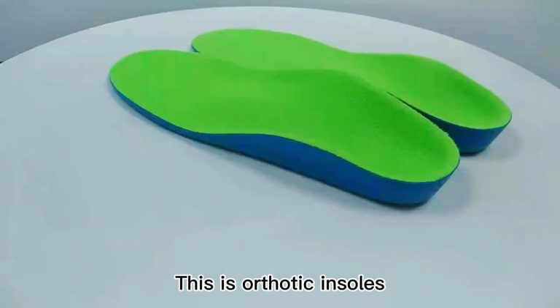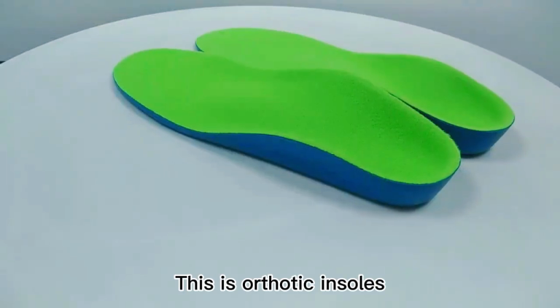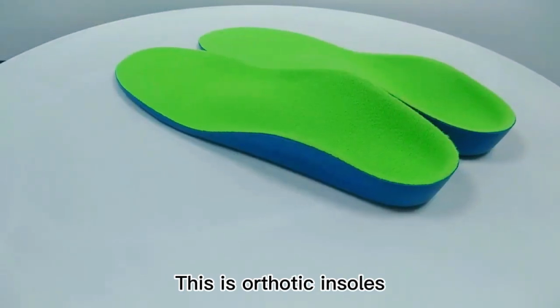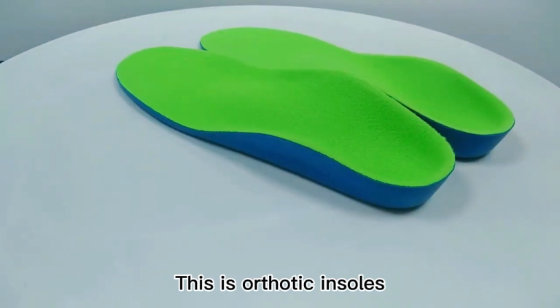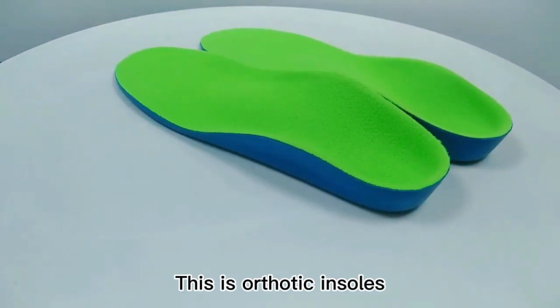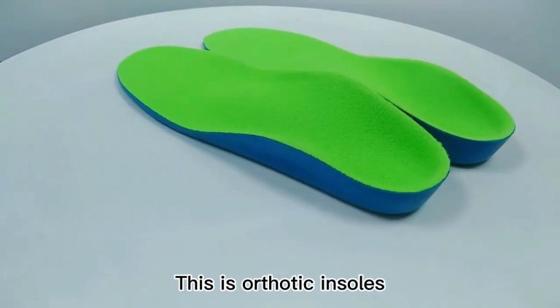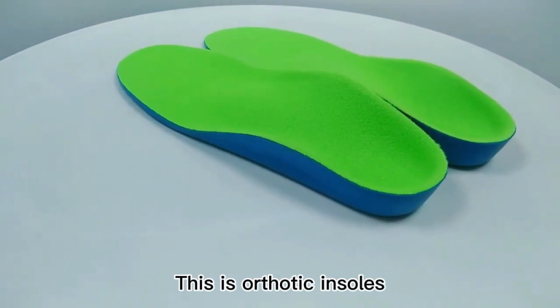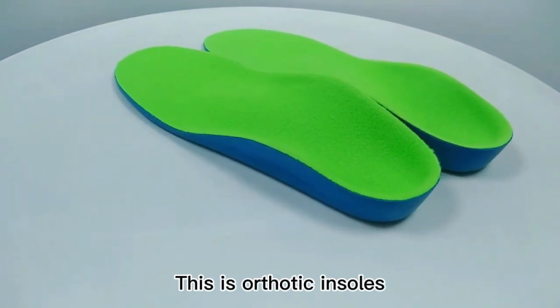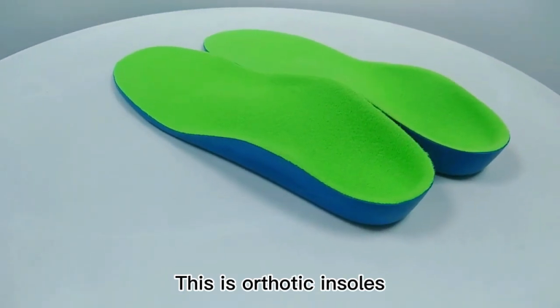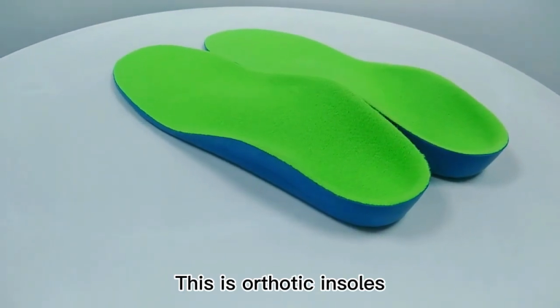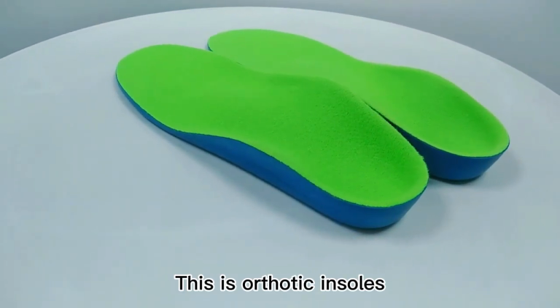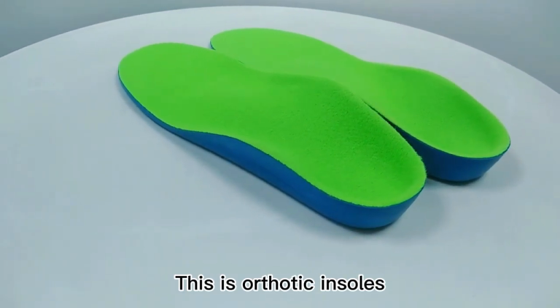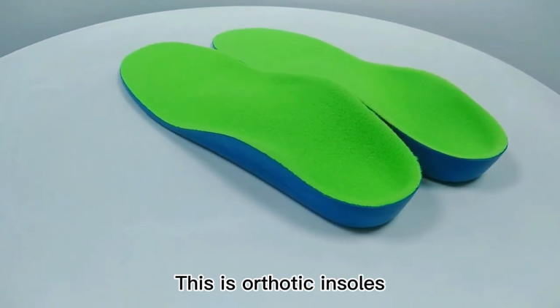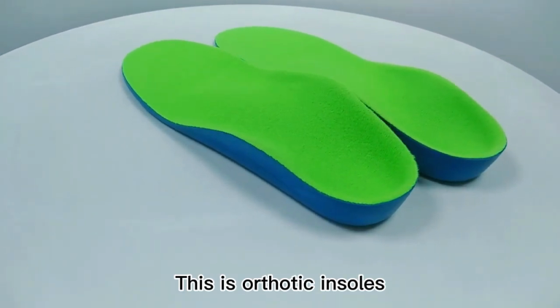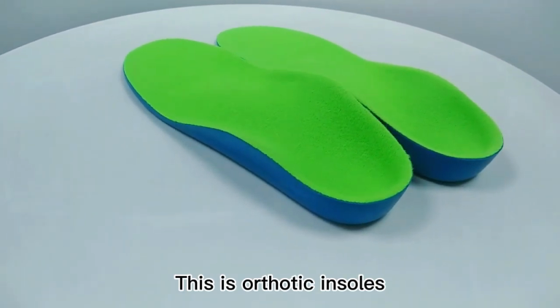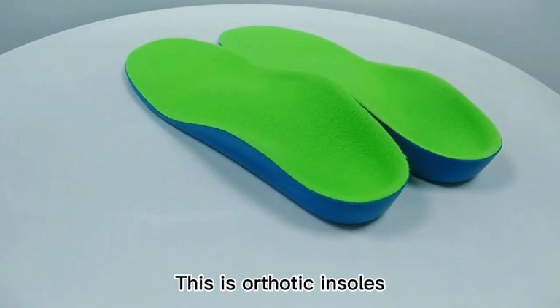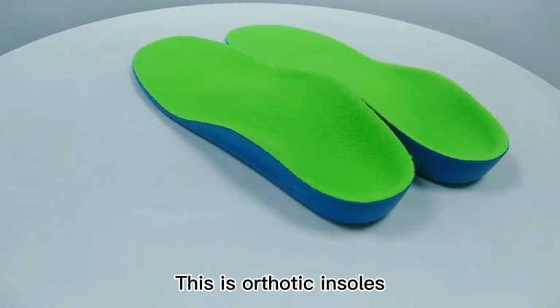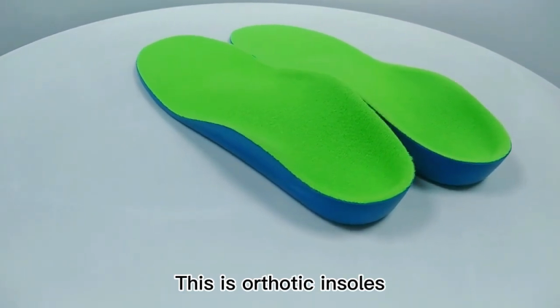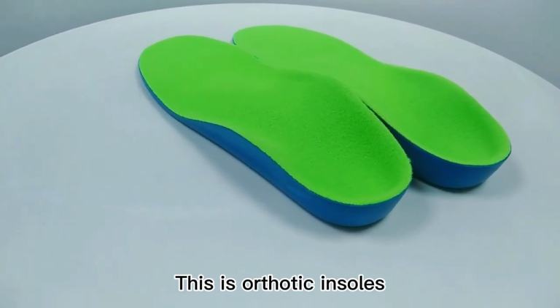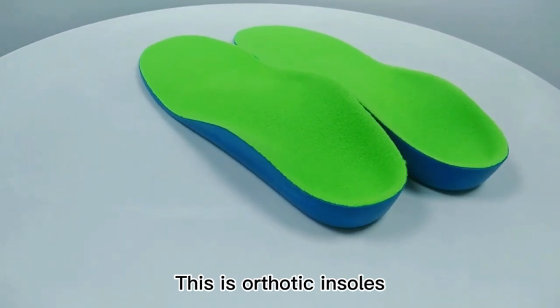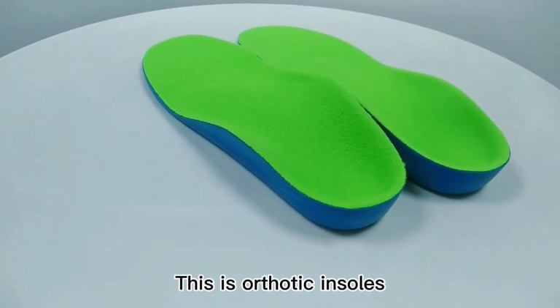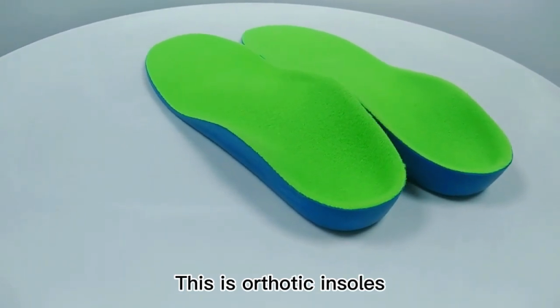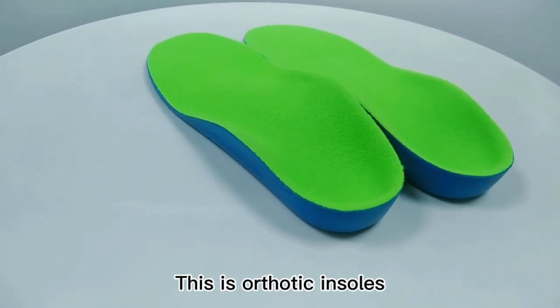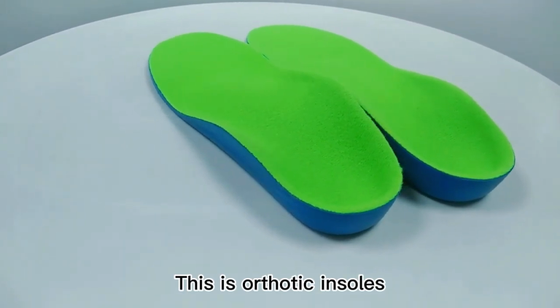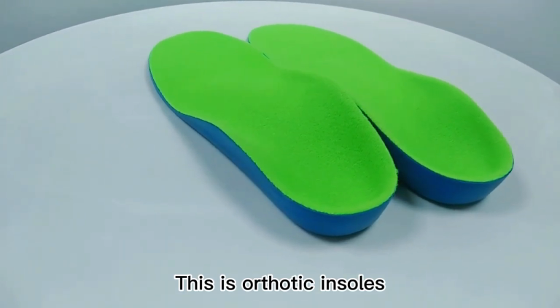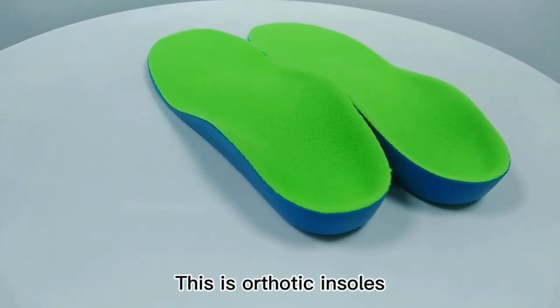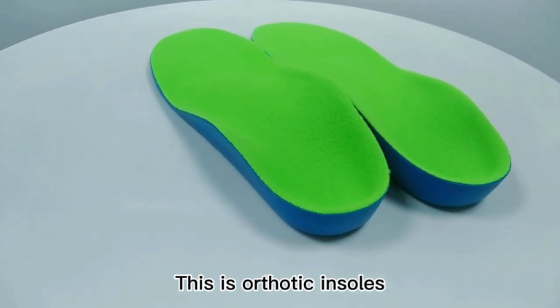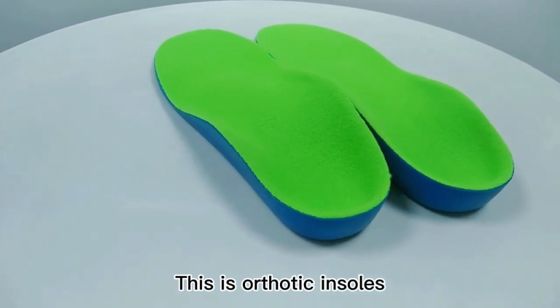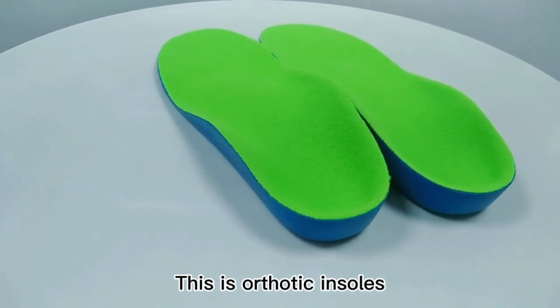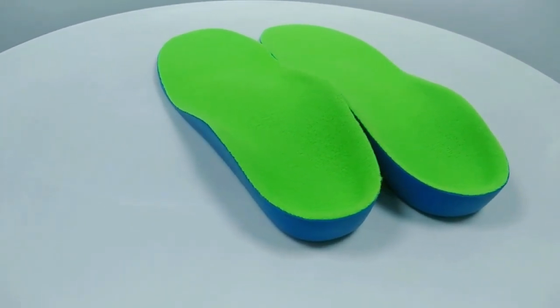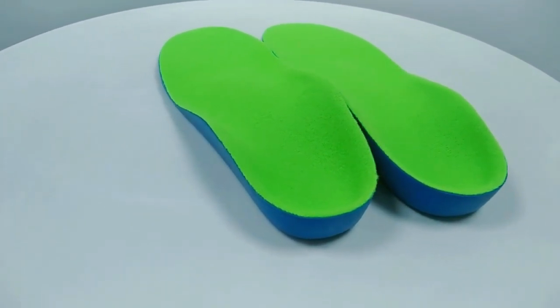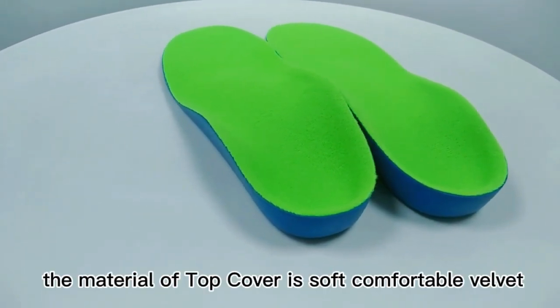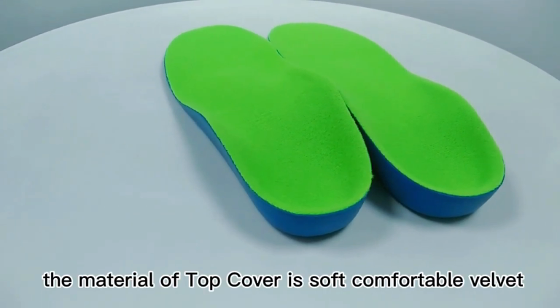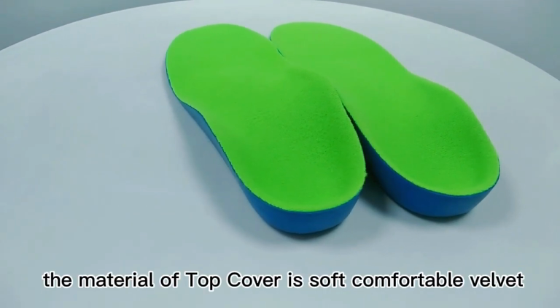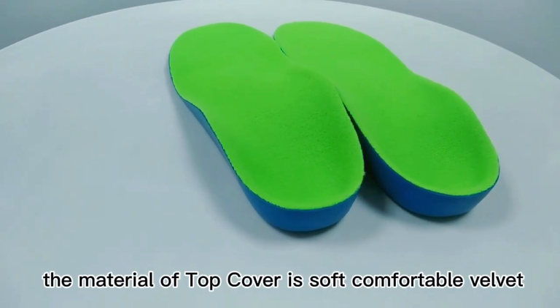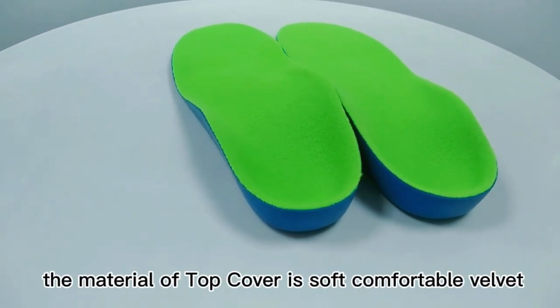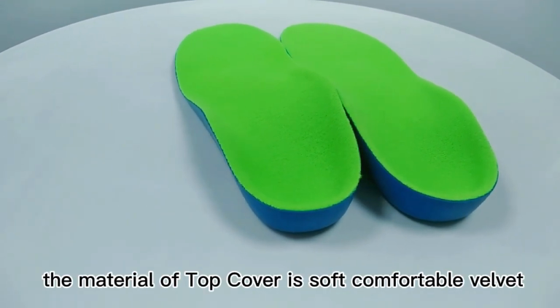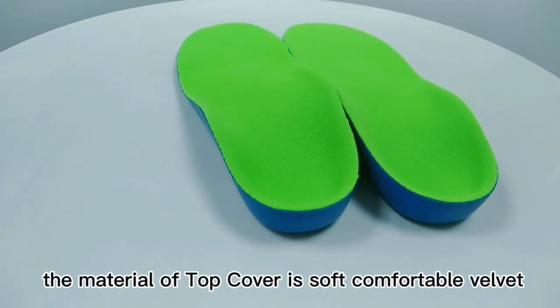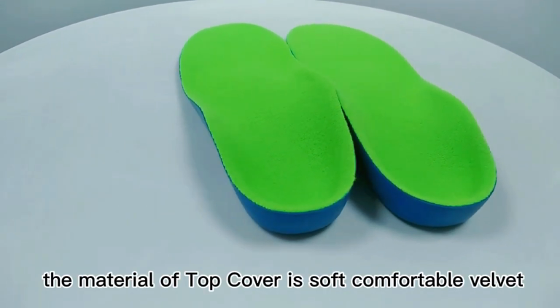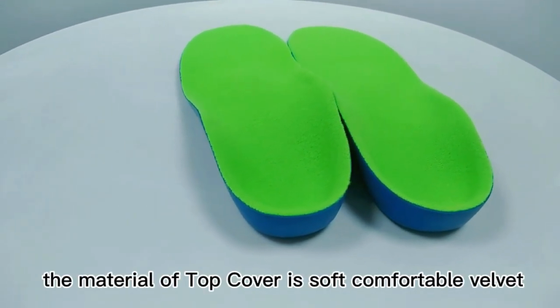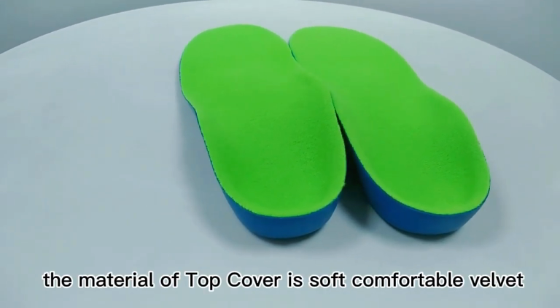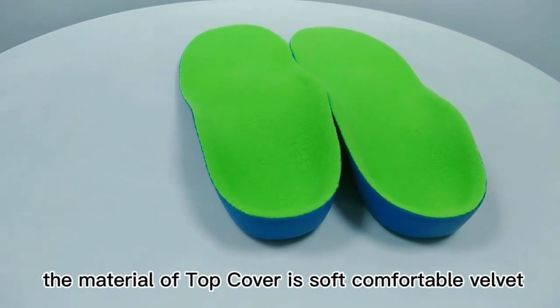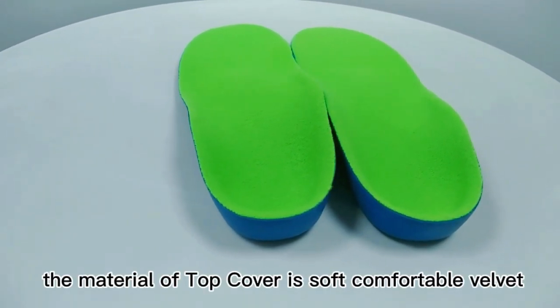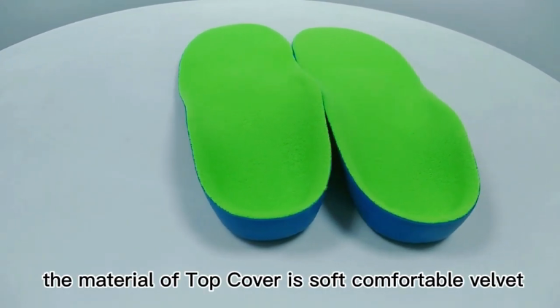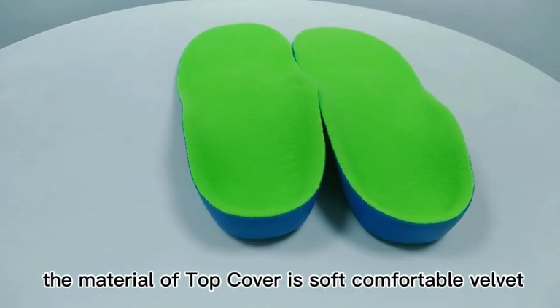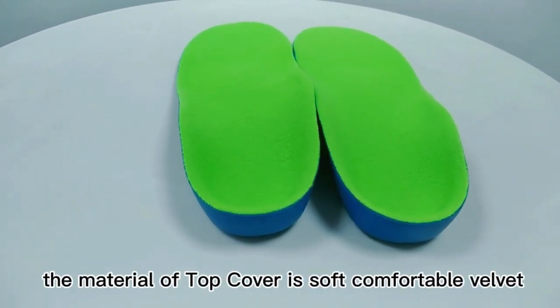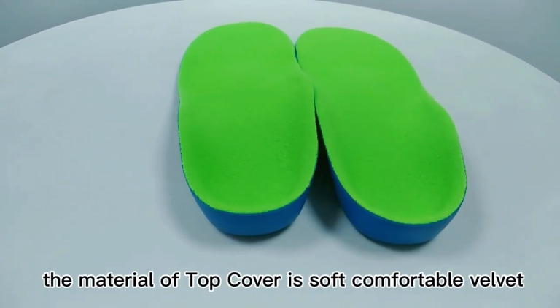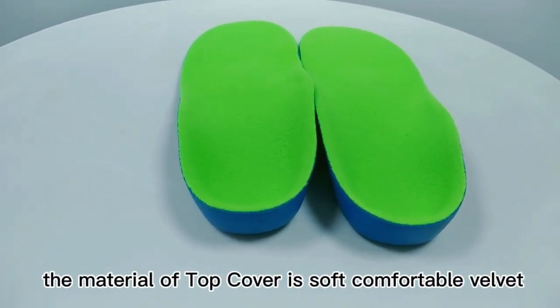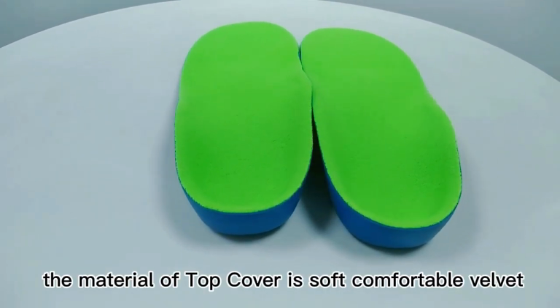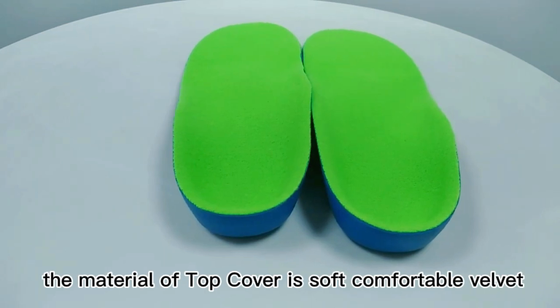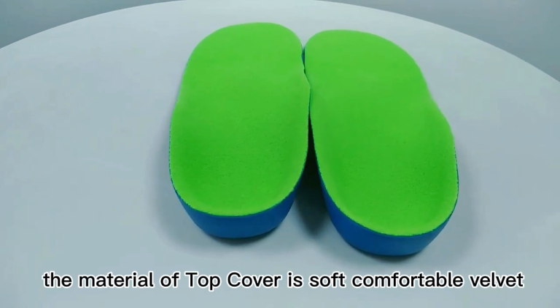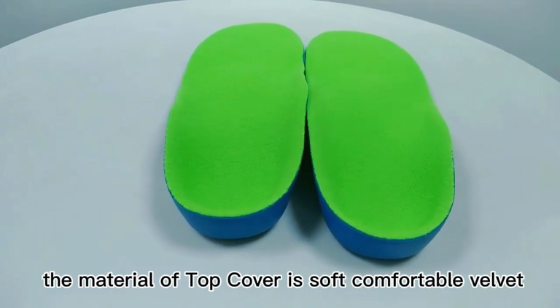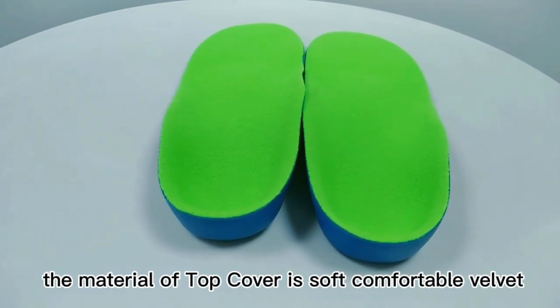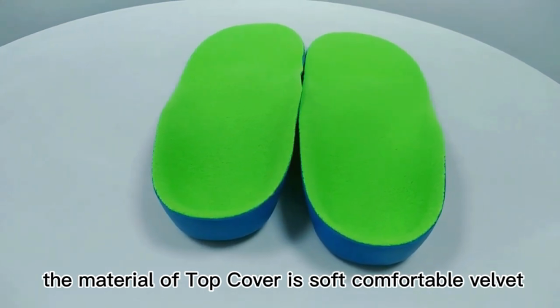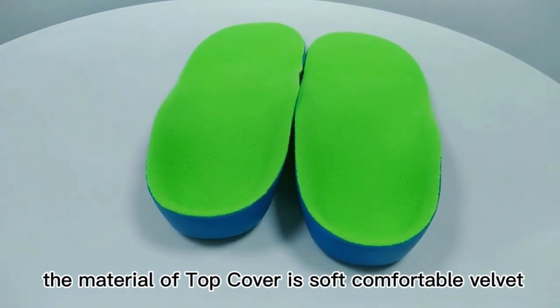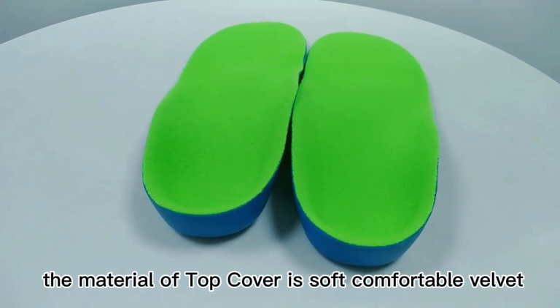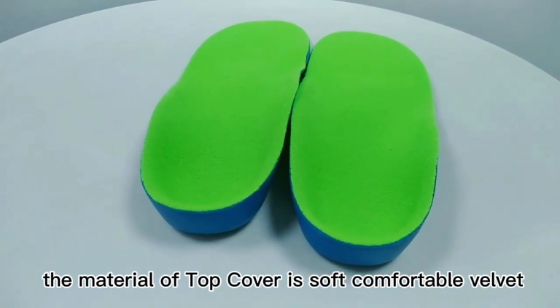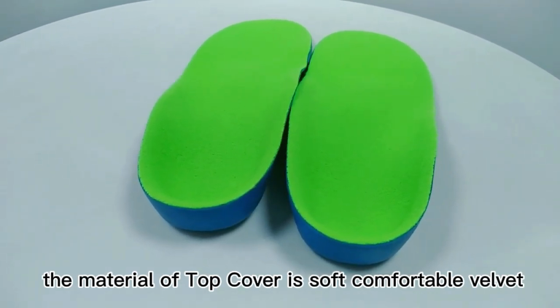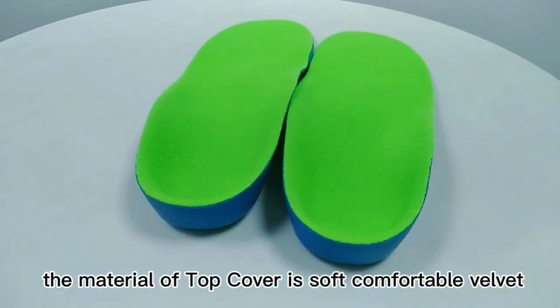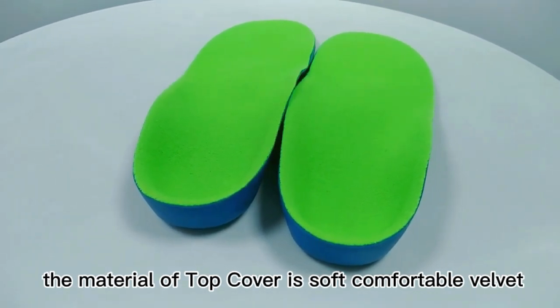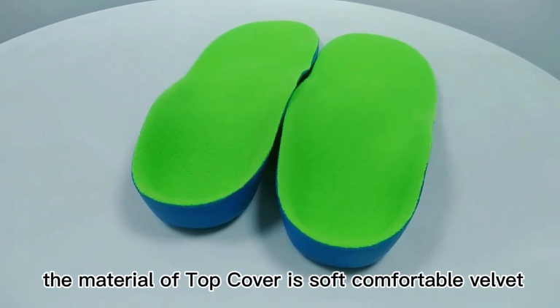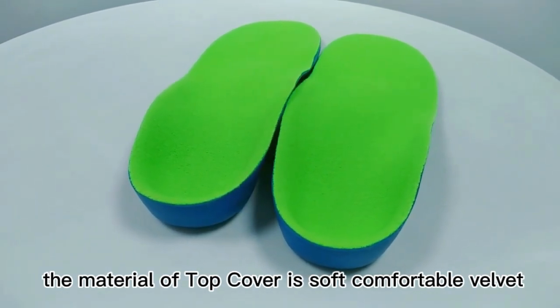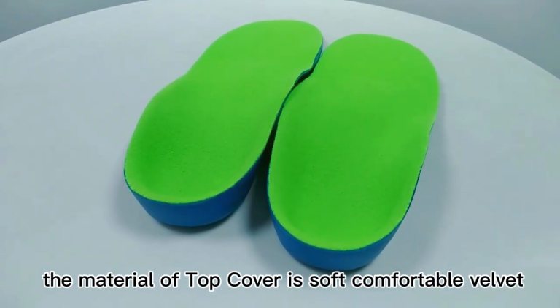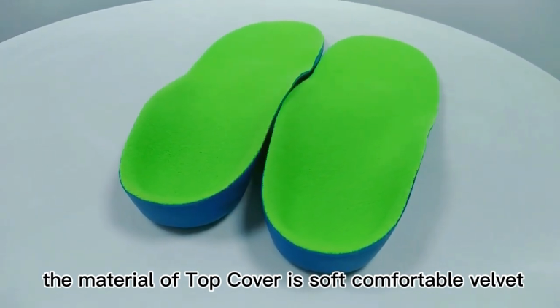This is orthotic inserts. The material of the top cover is soft and comfortable.